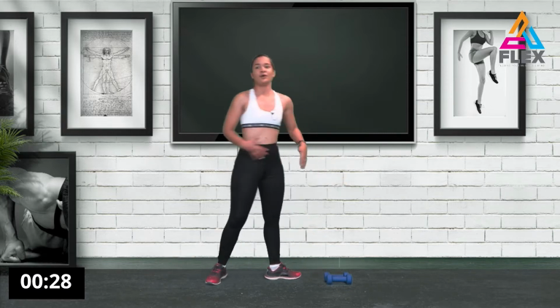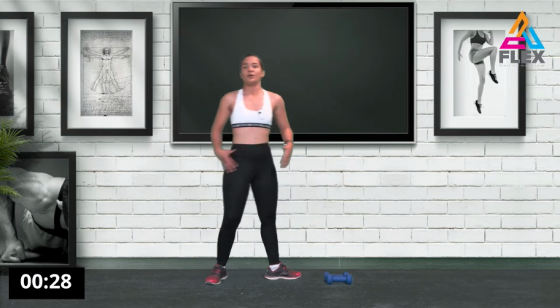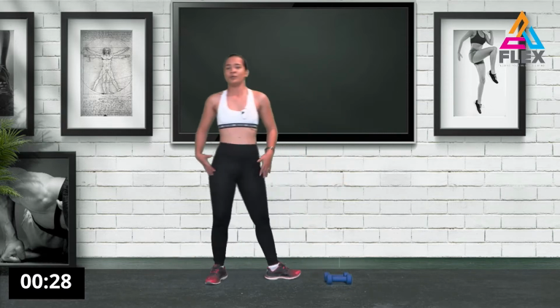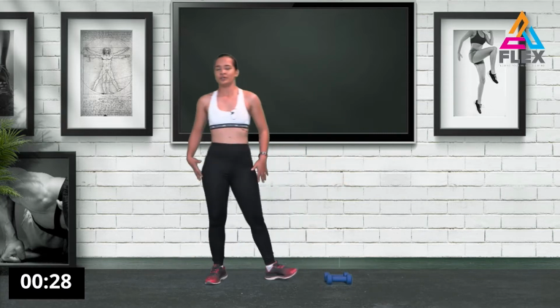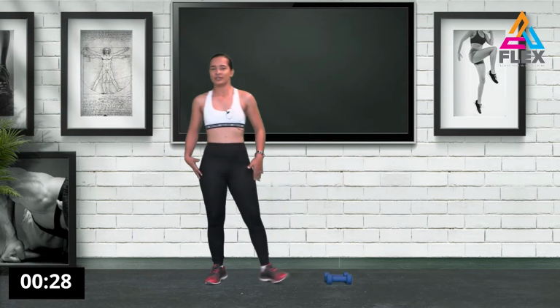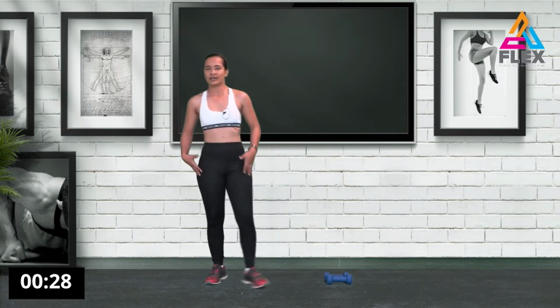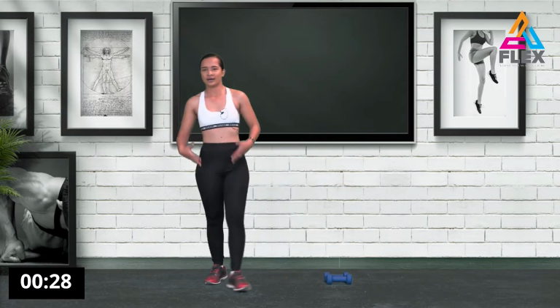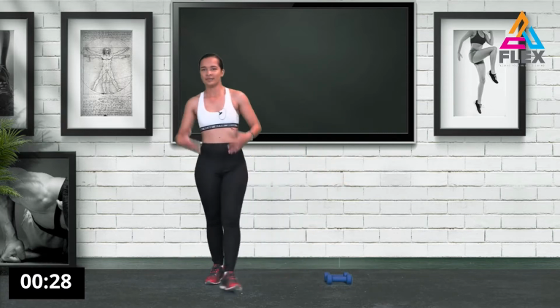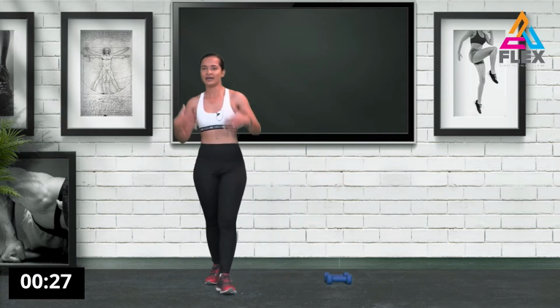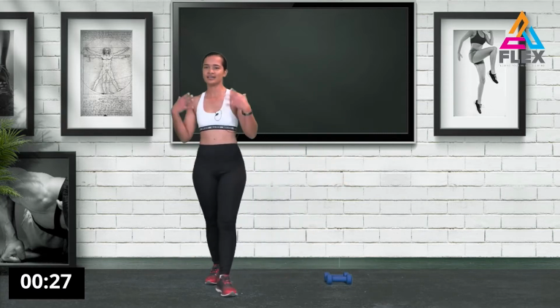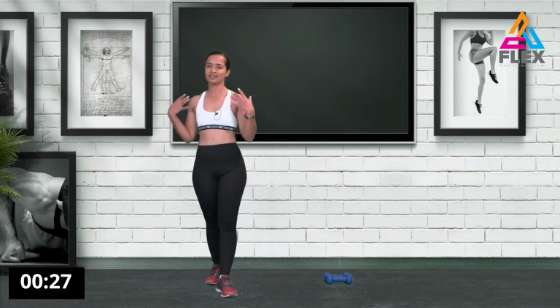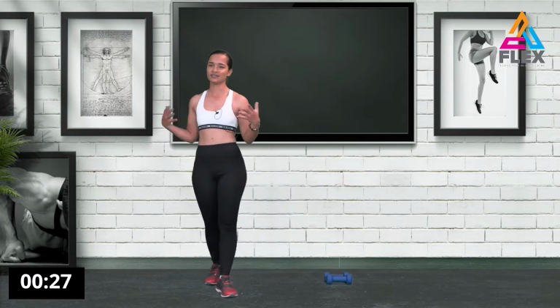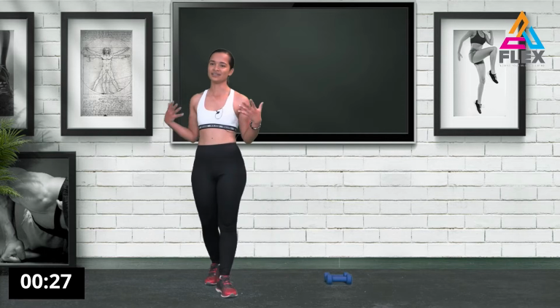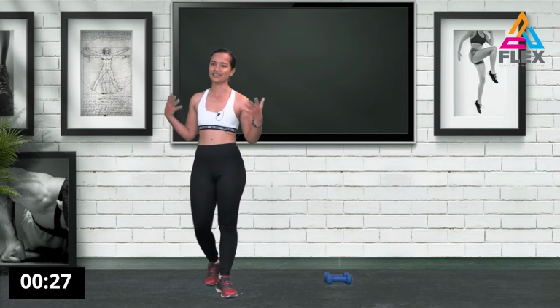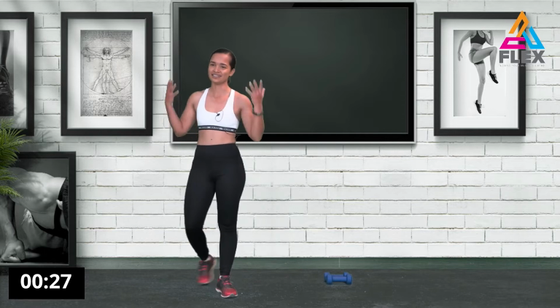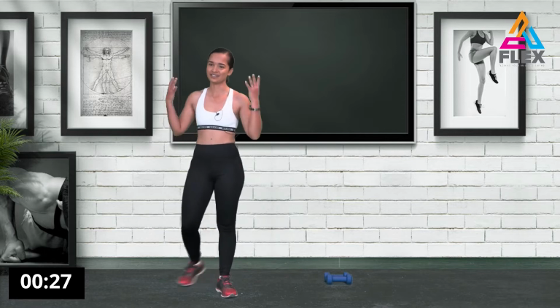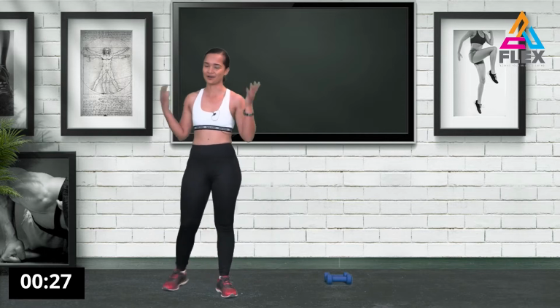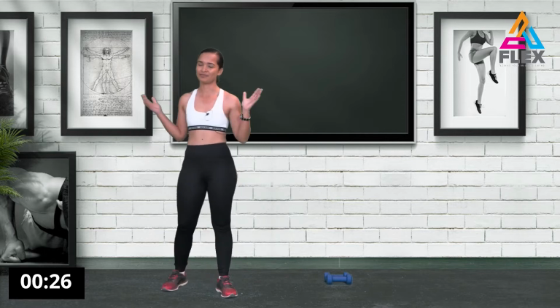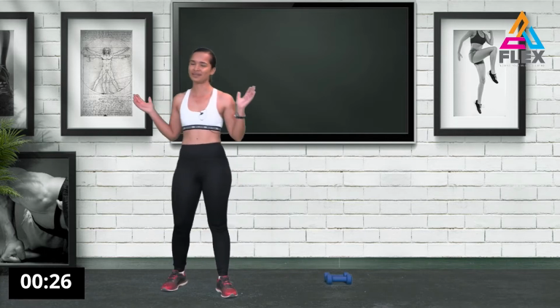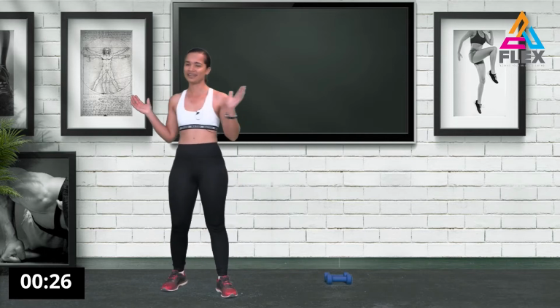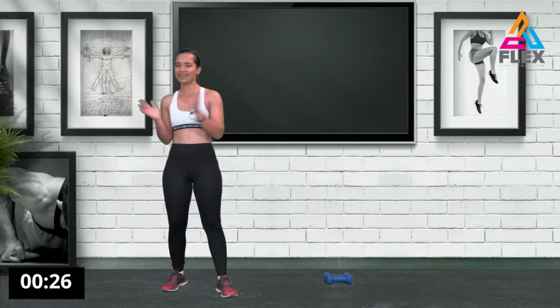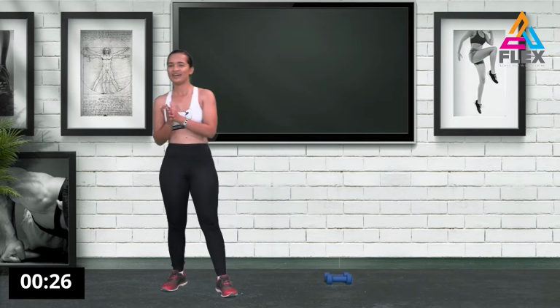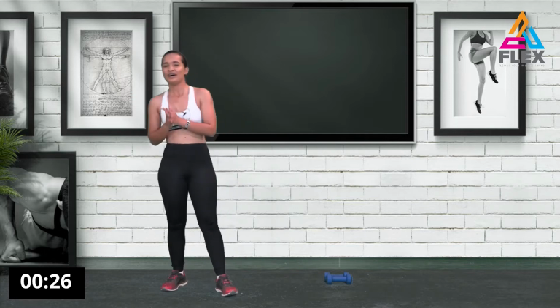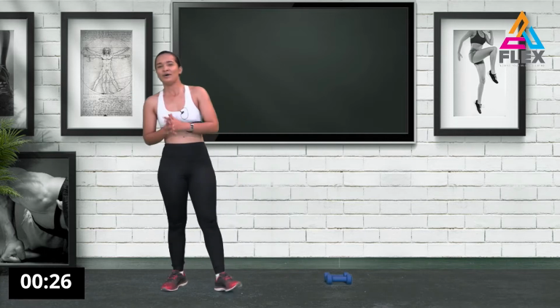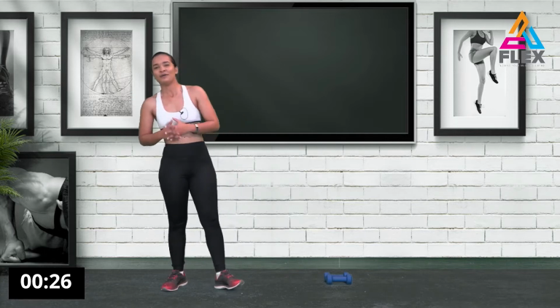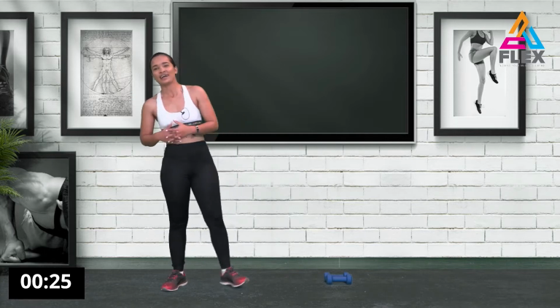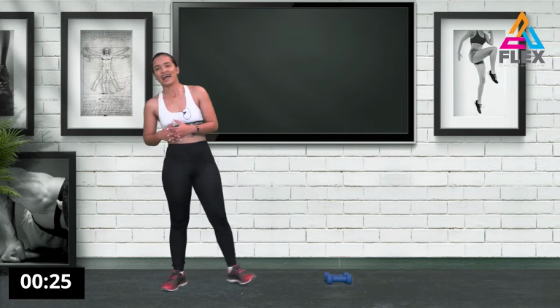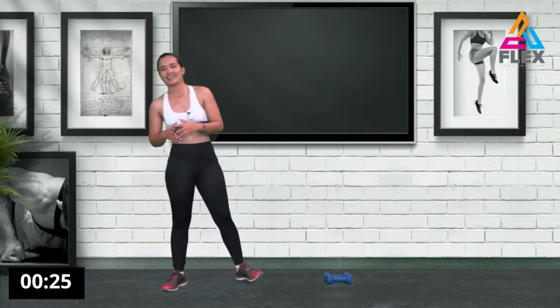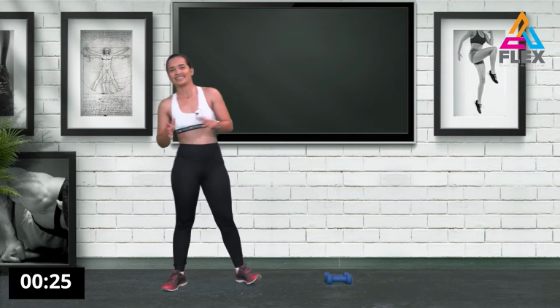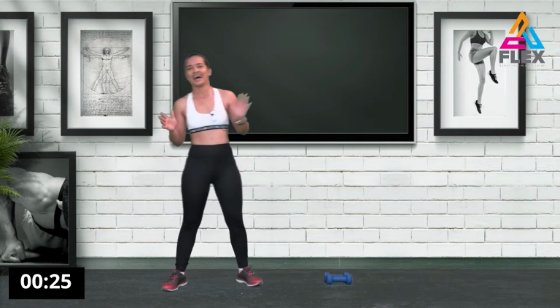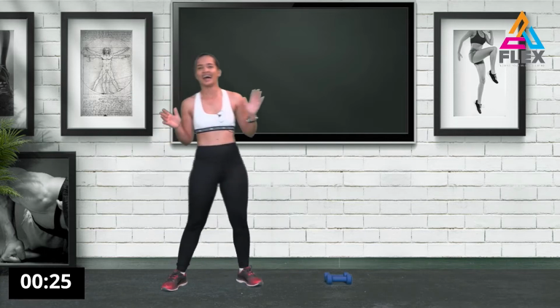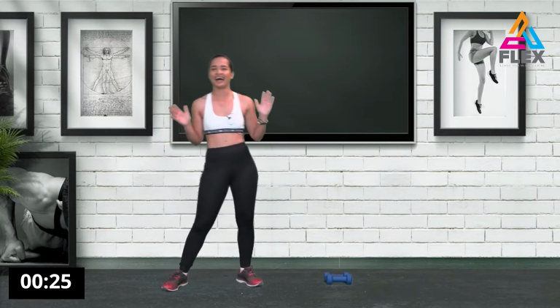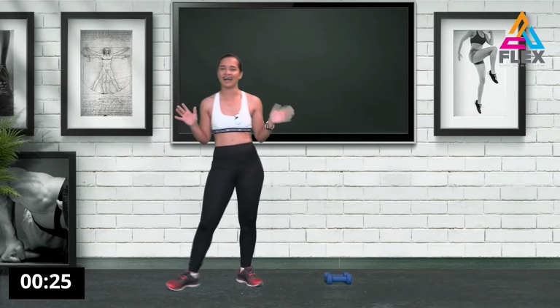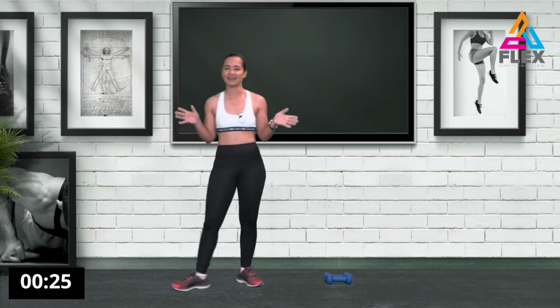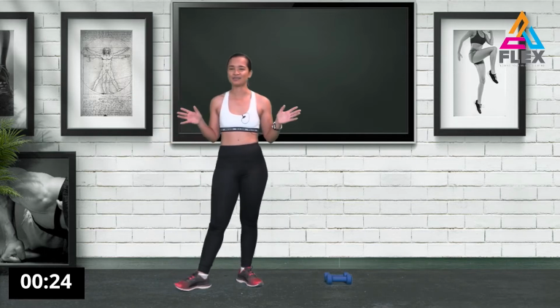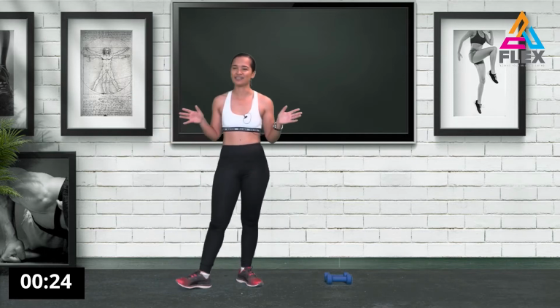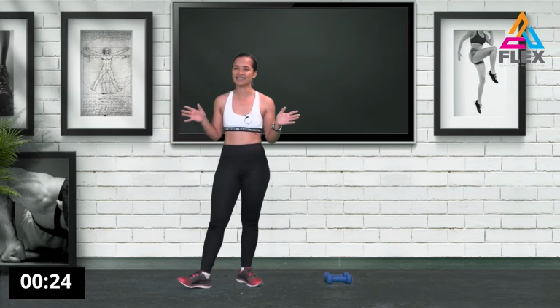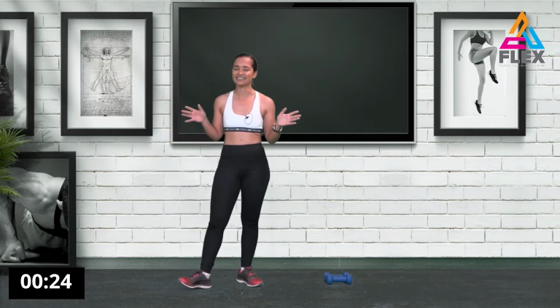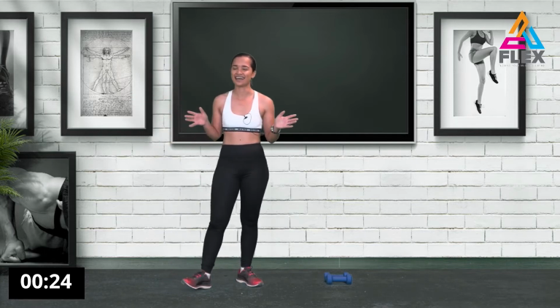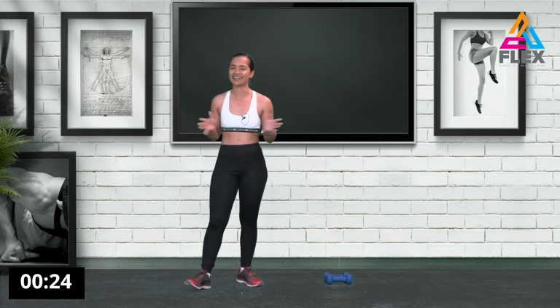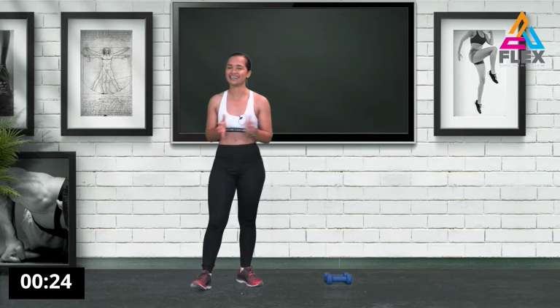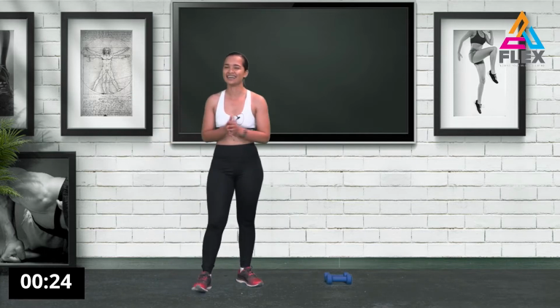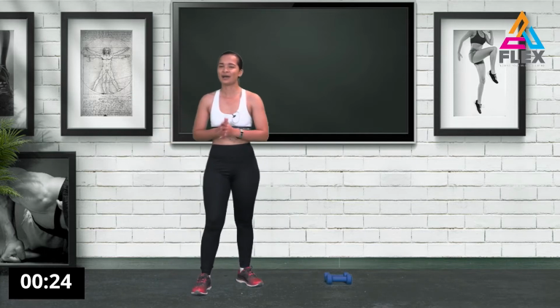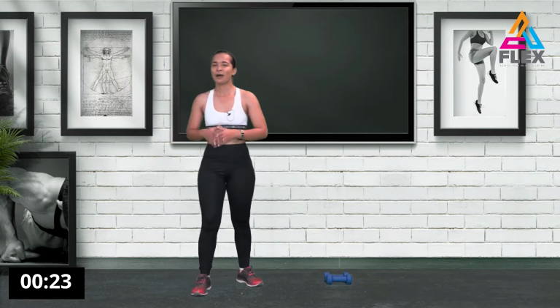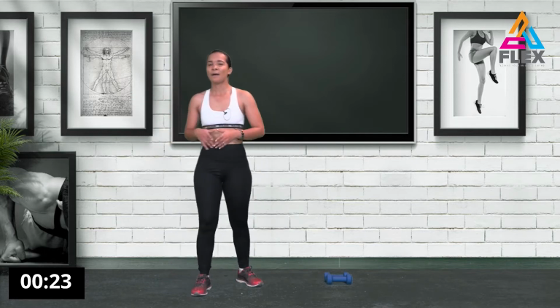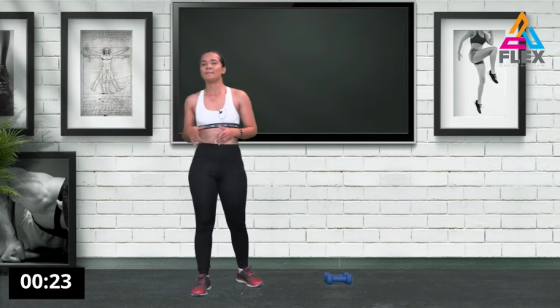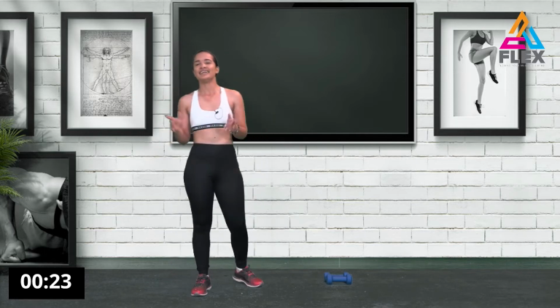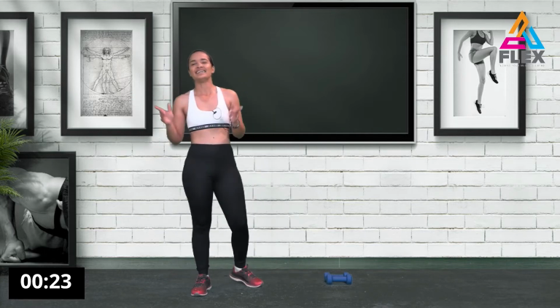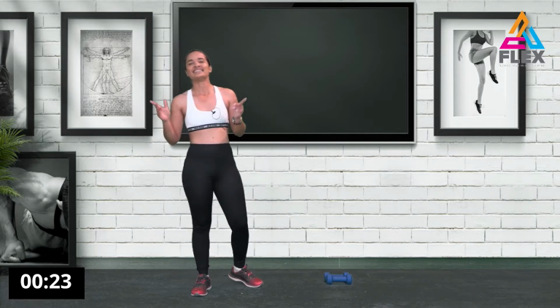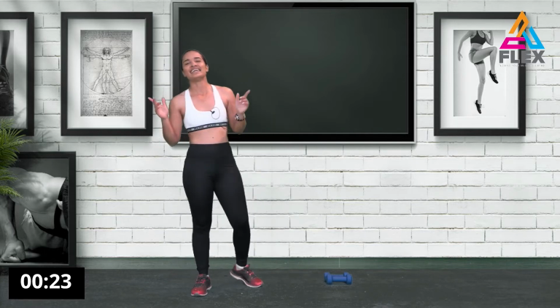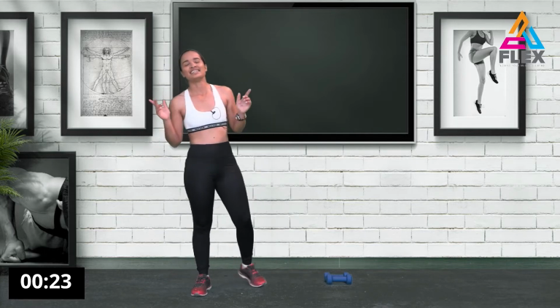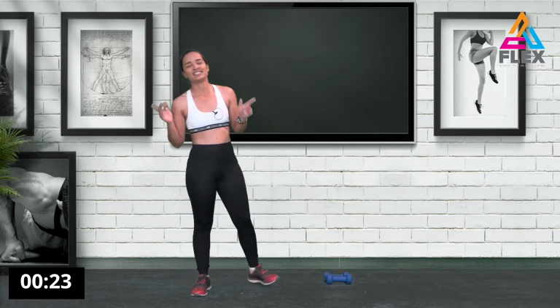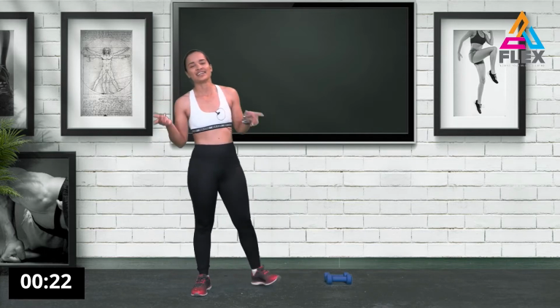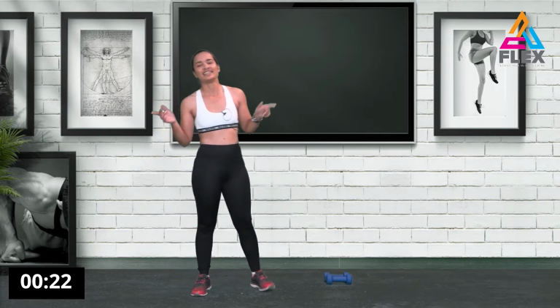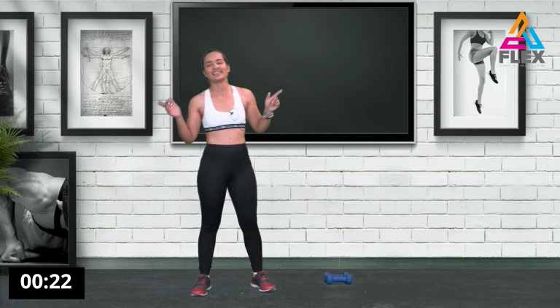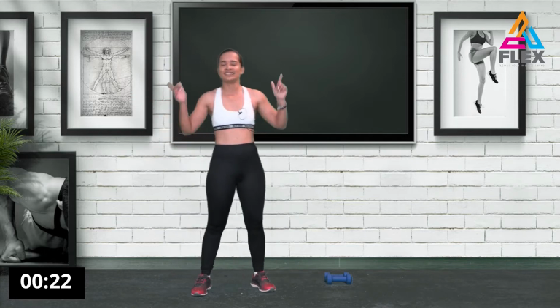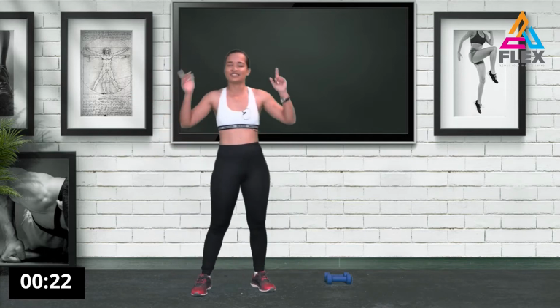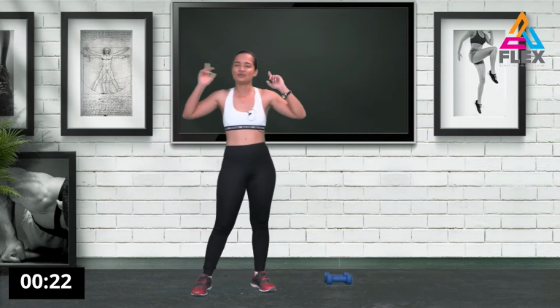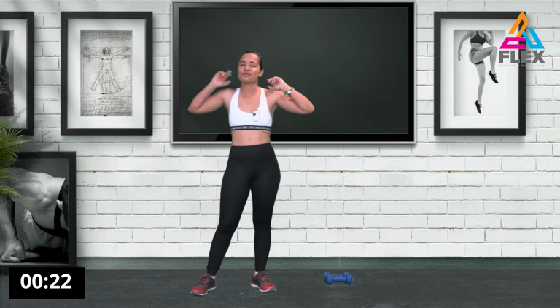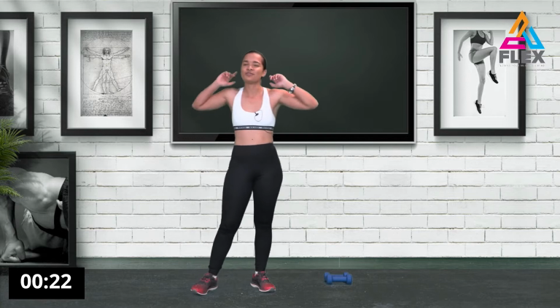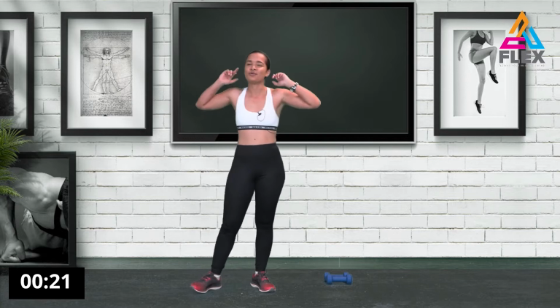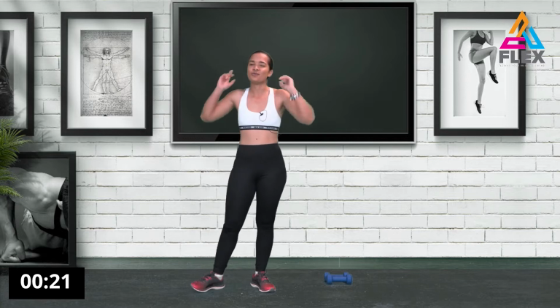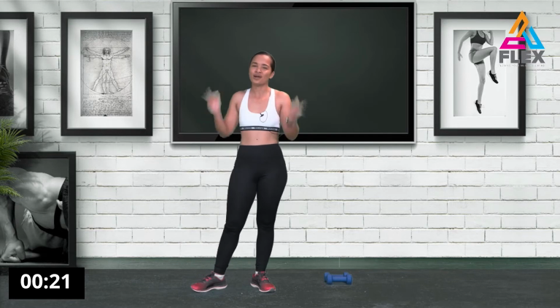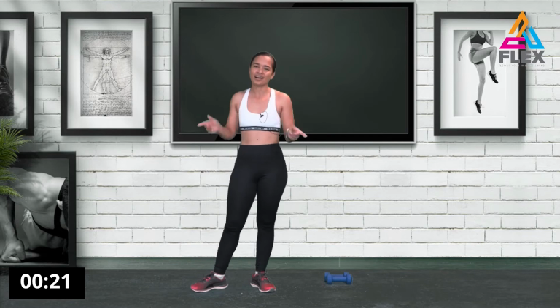Well guys, I am already tired, but let's get straight into the workout.